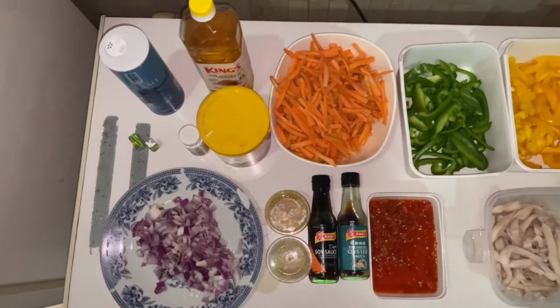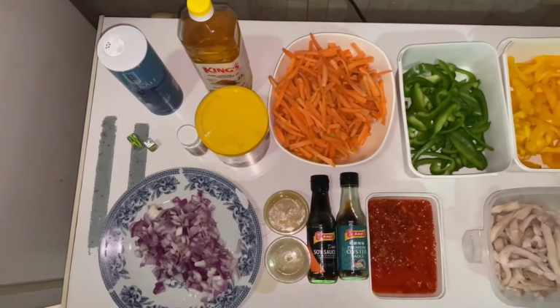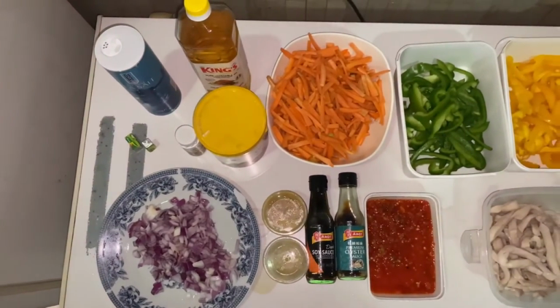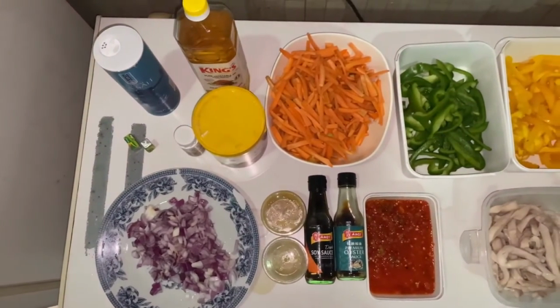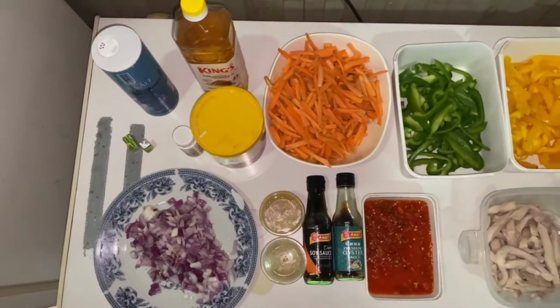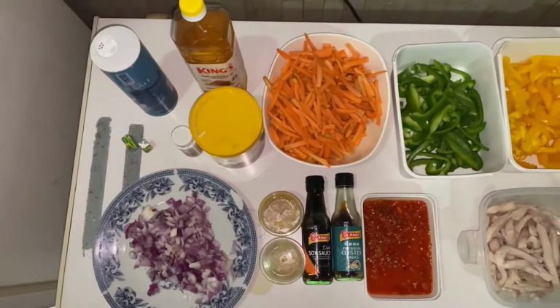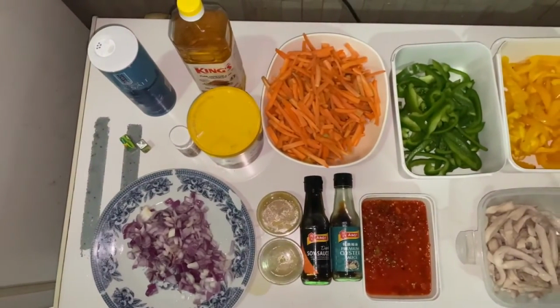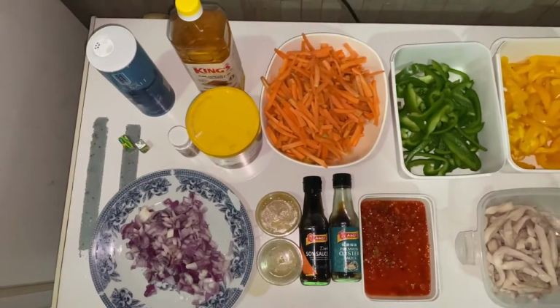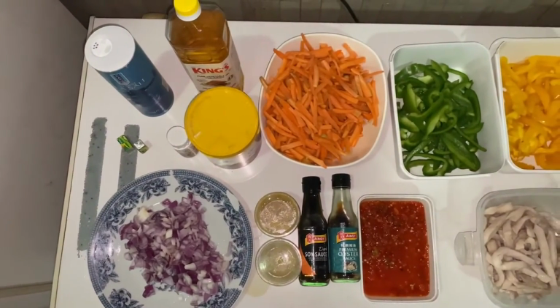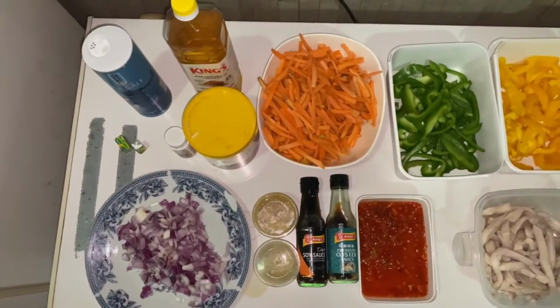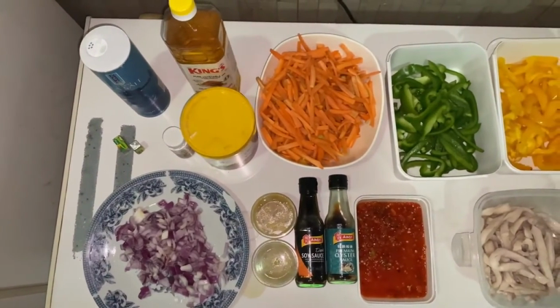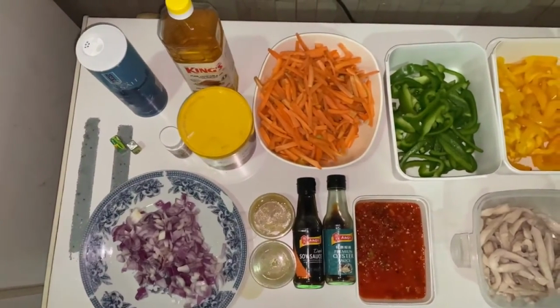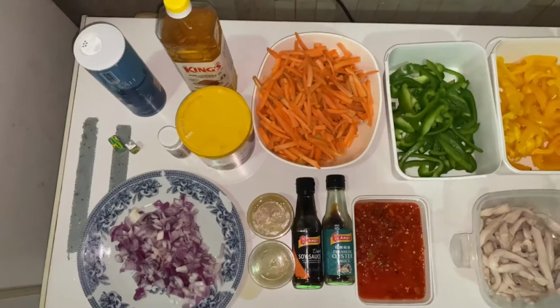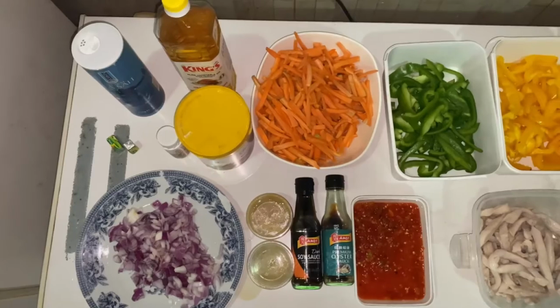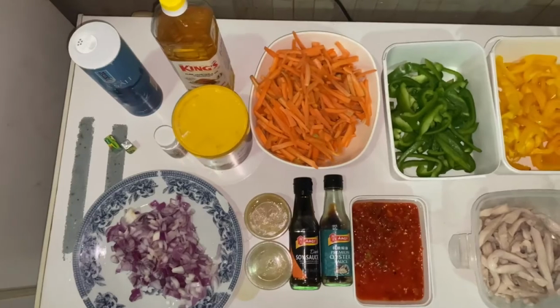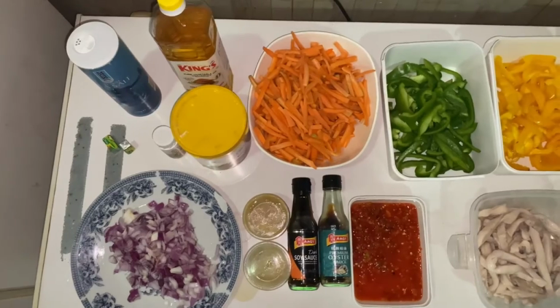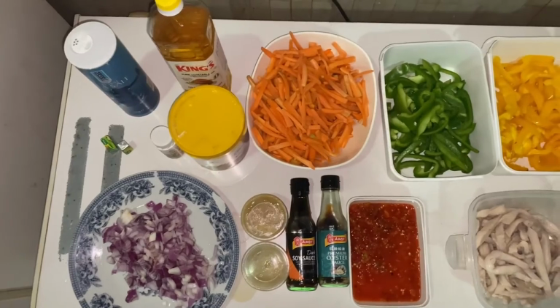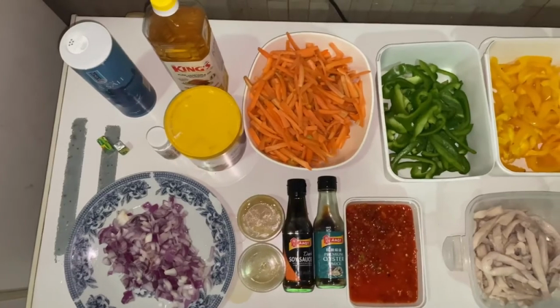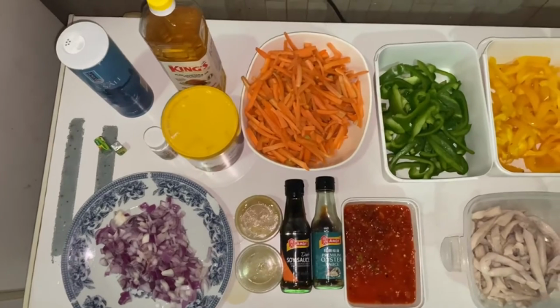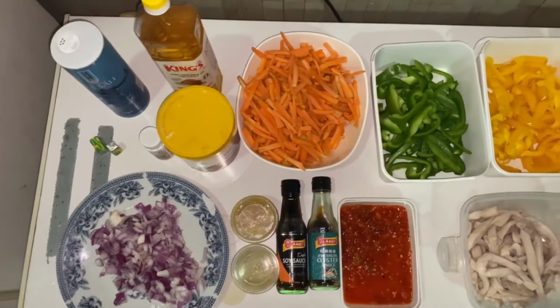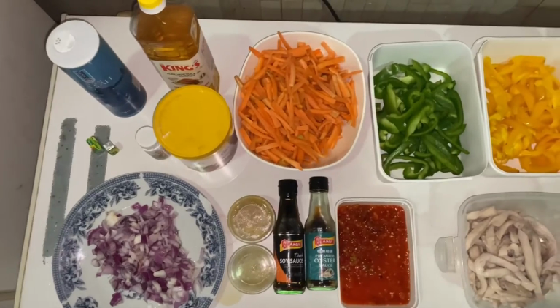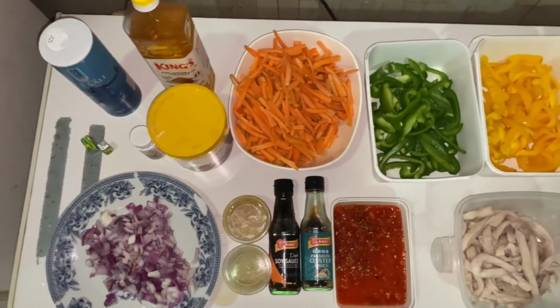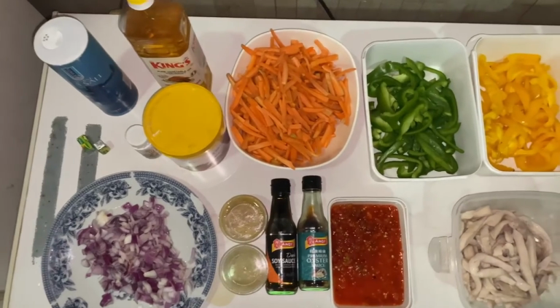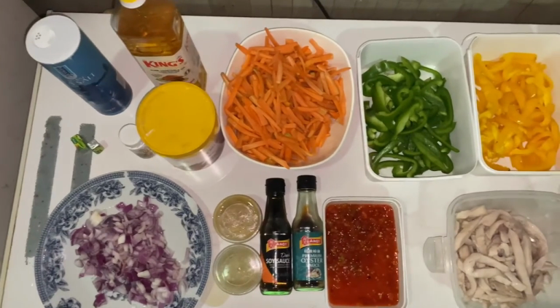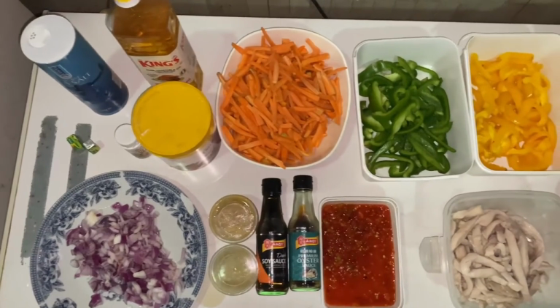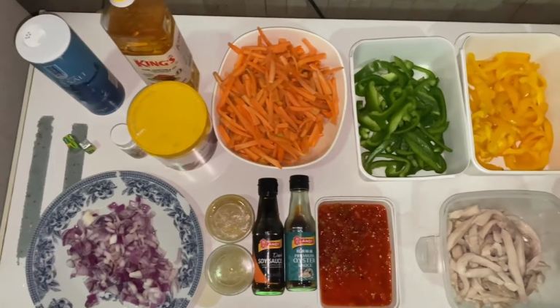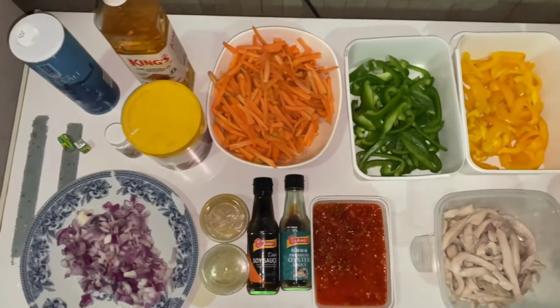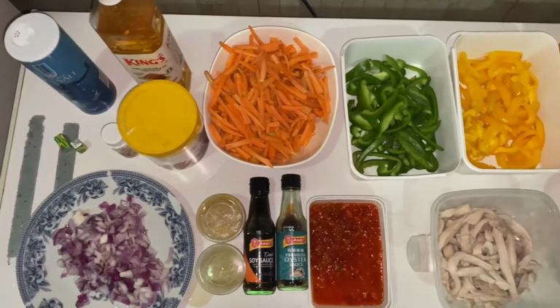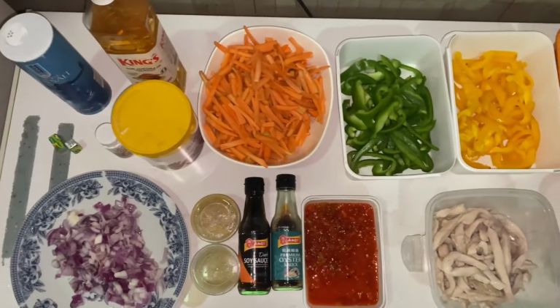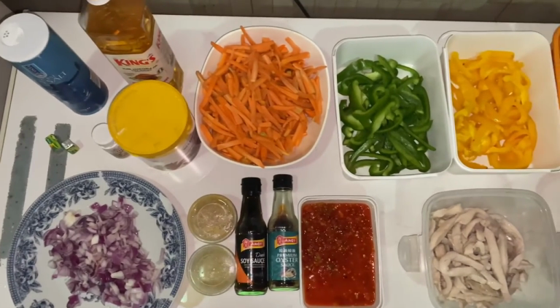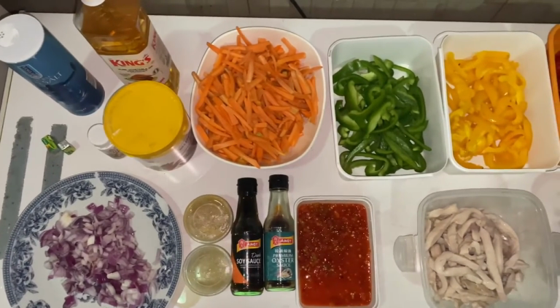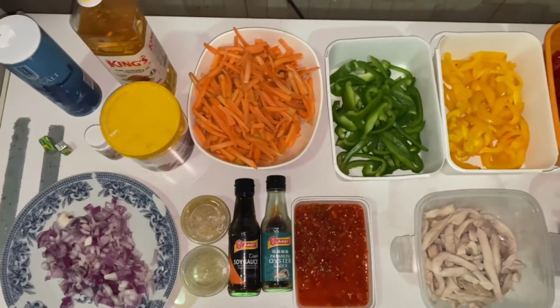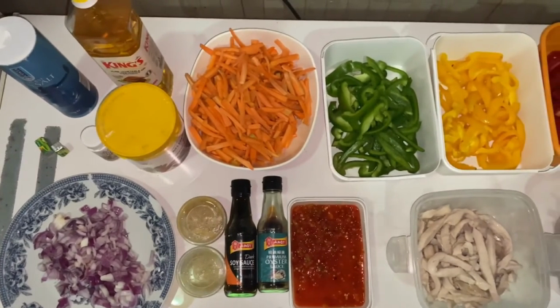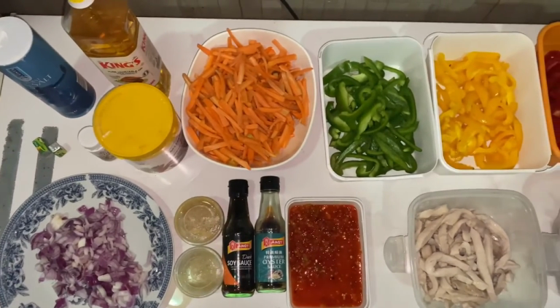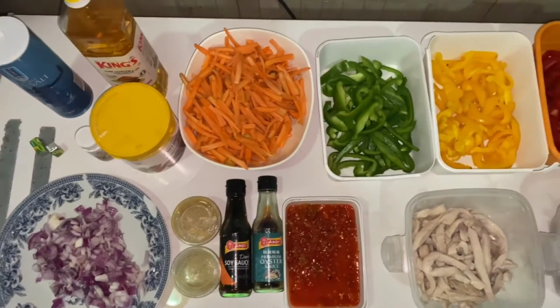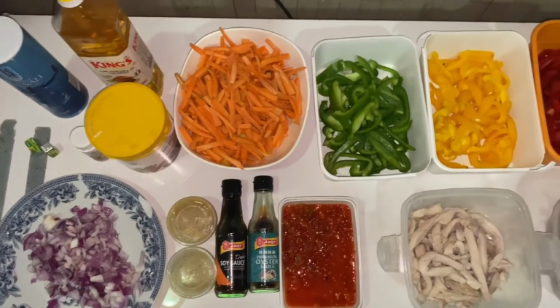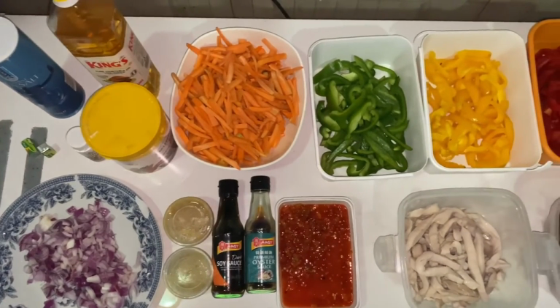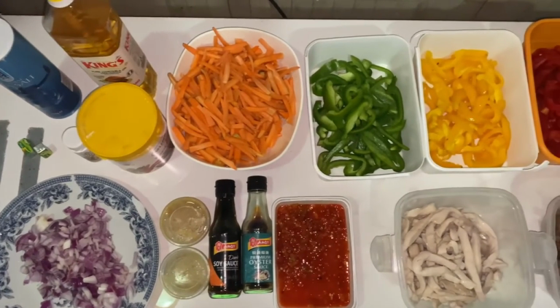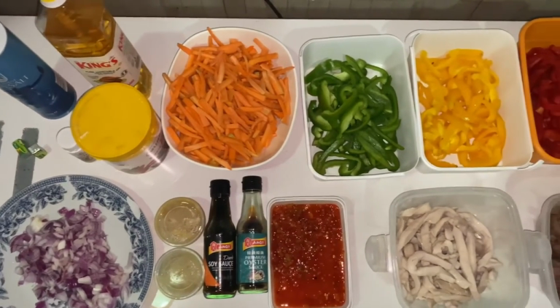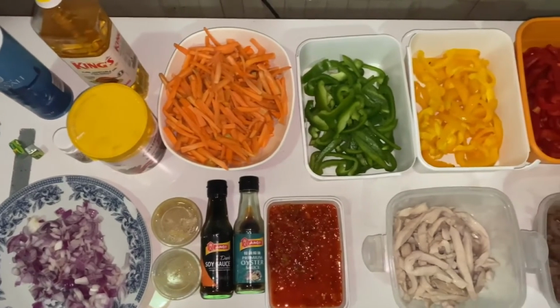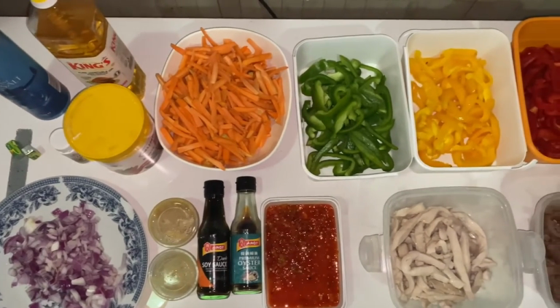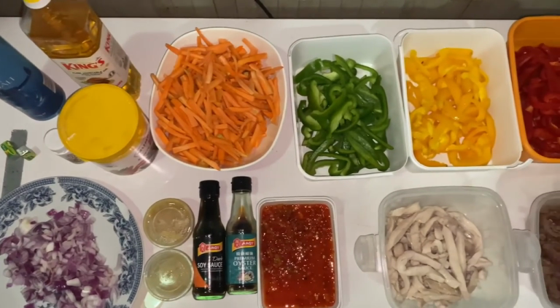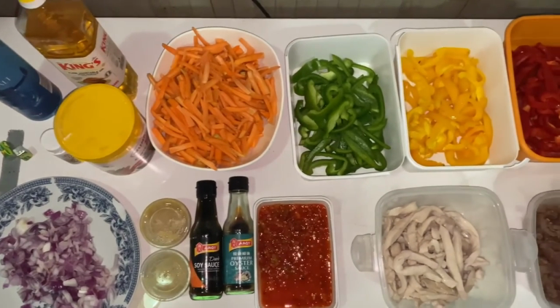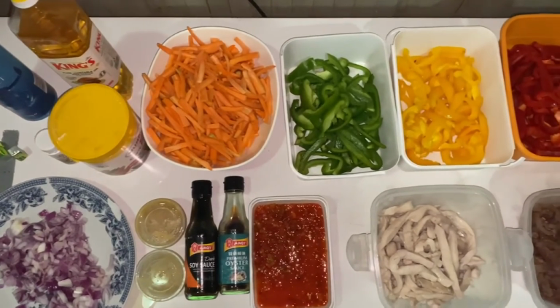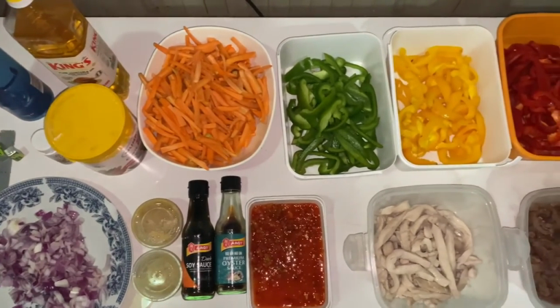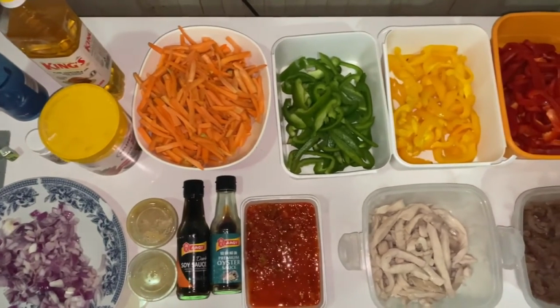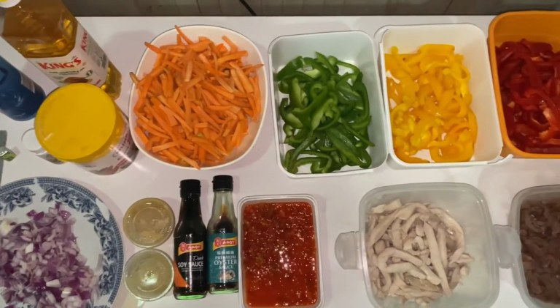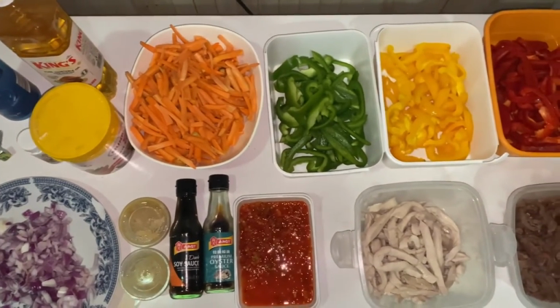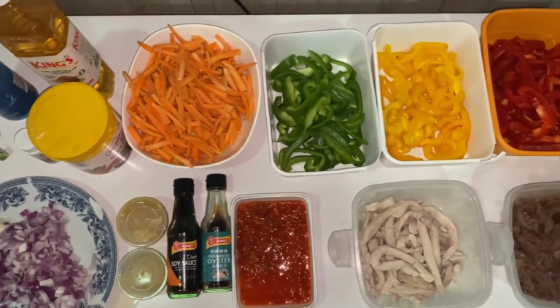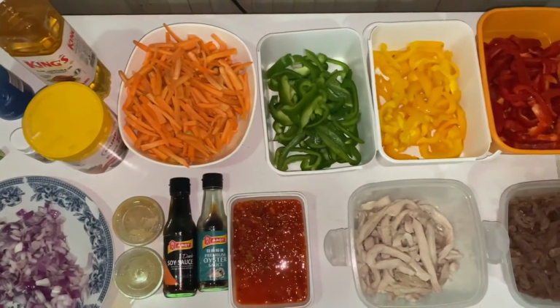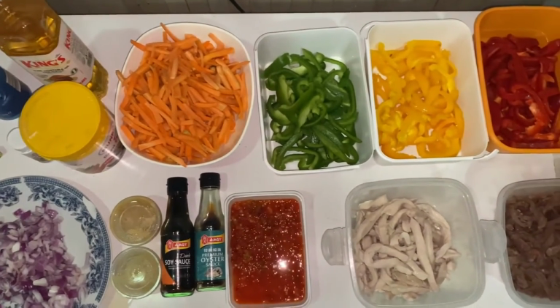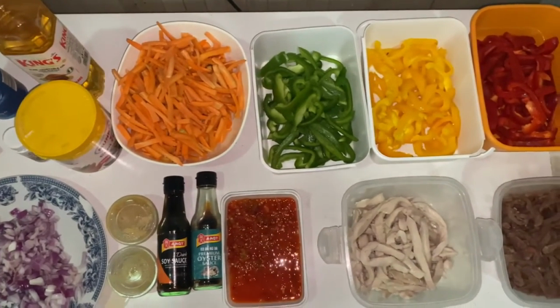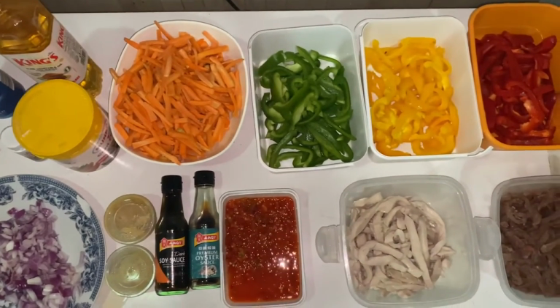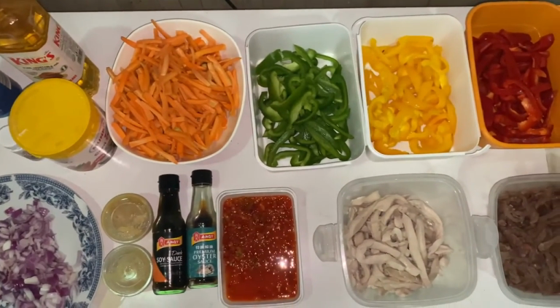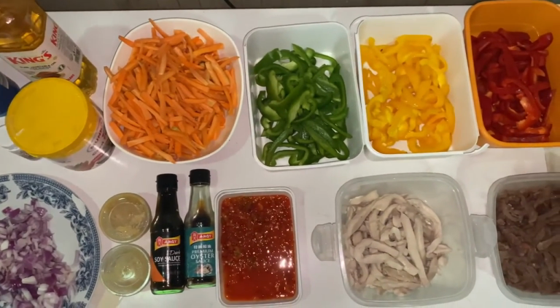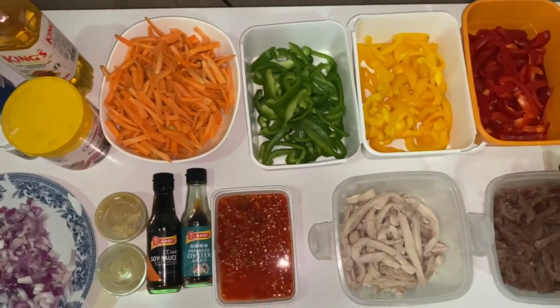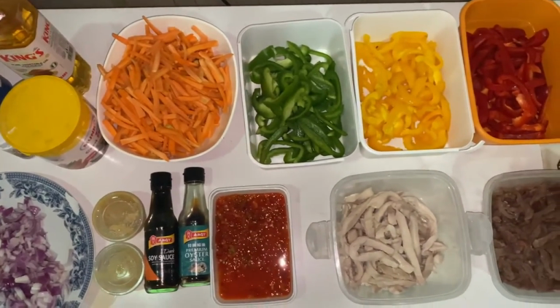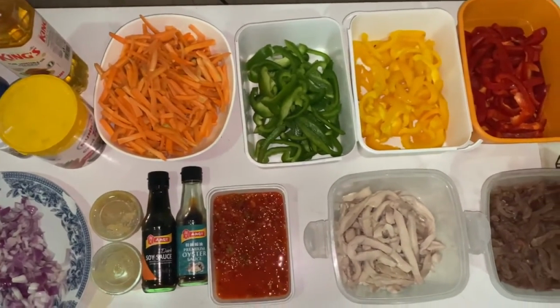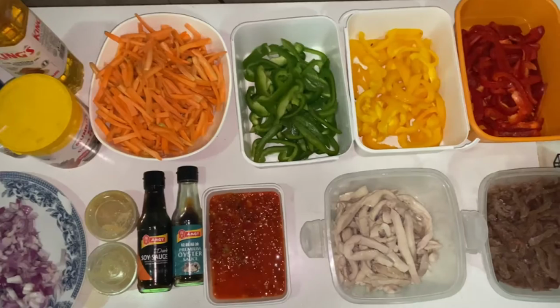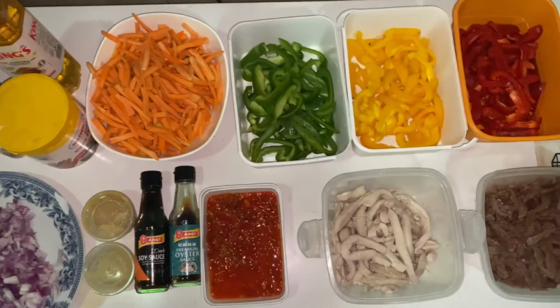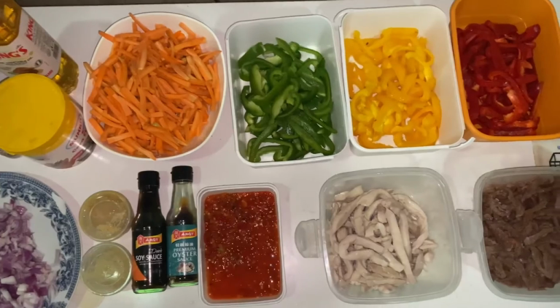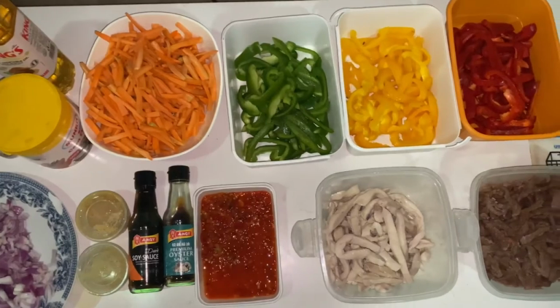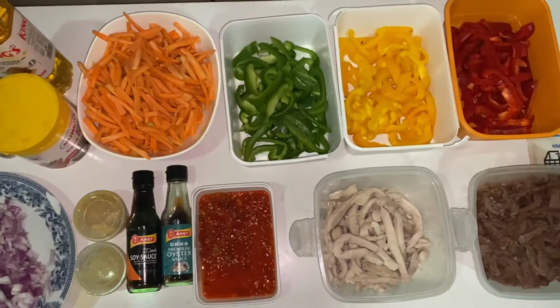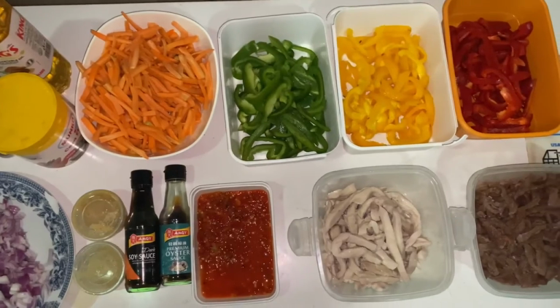Right here I have all the ingredients I'll be needing for this recipe, and I've already gone ahead to prep all of them.